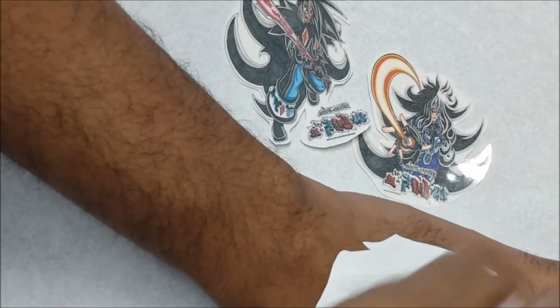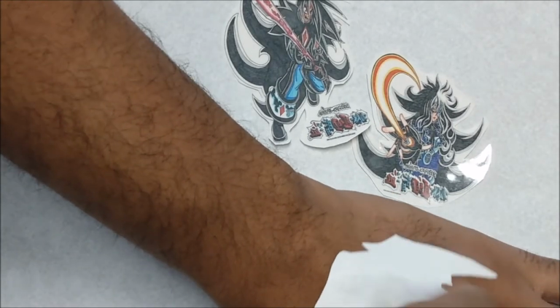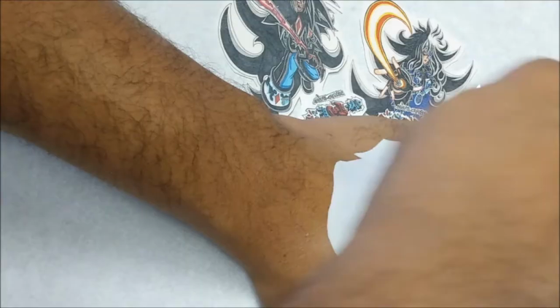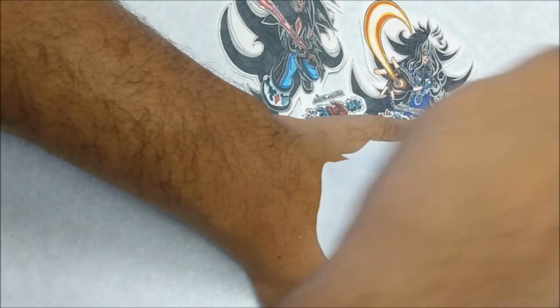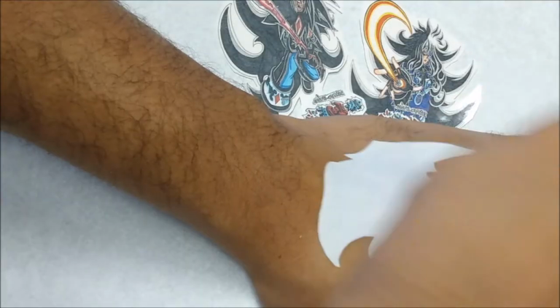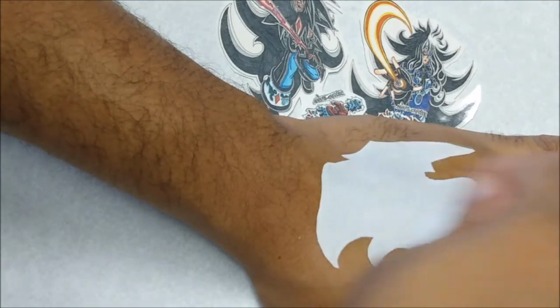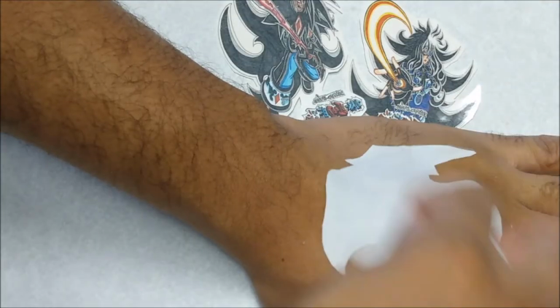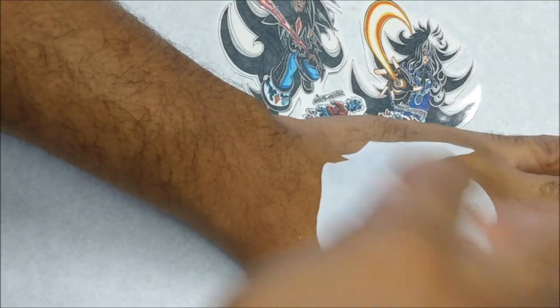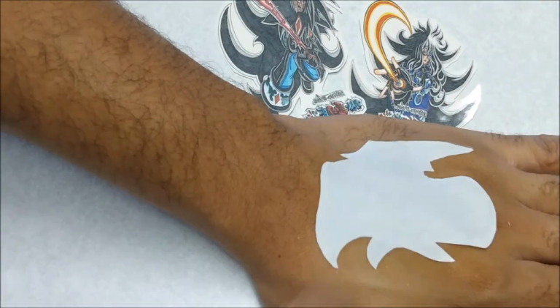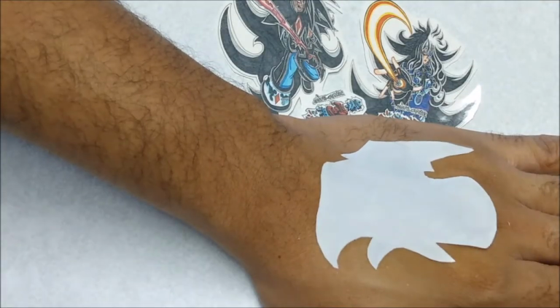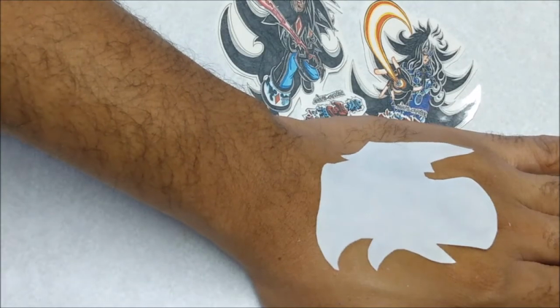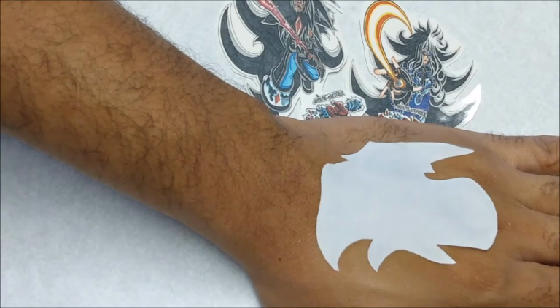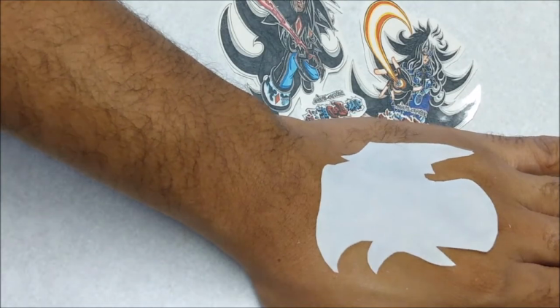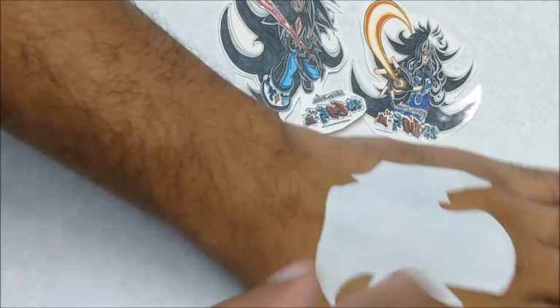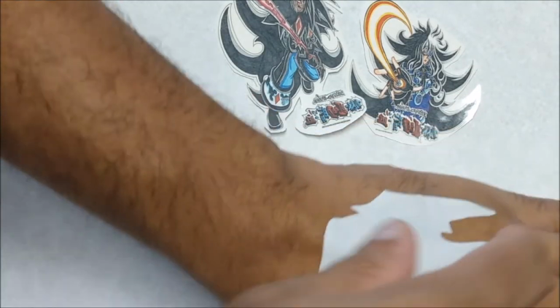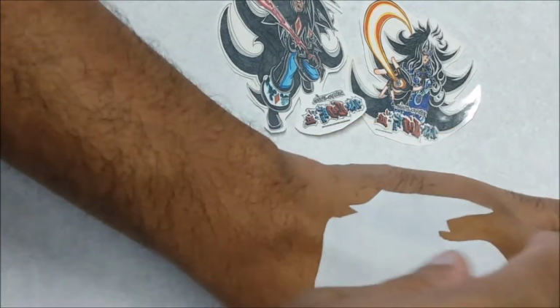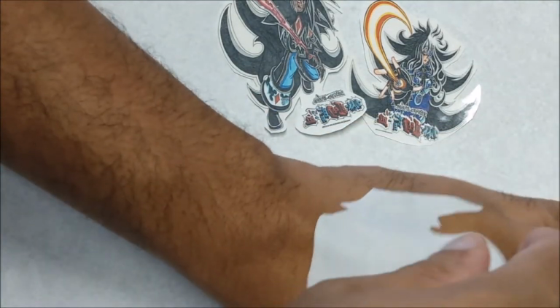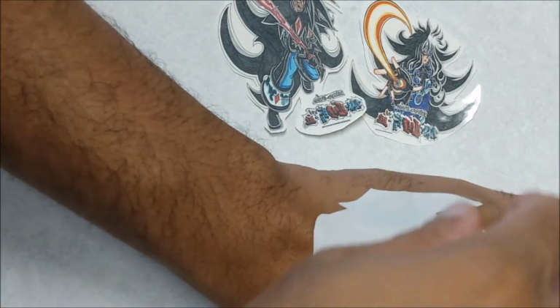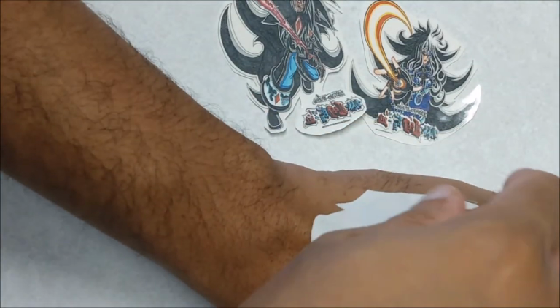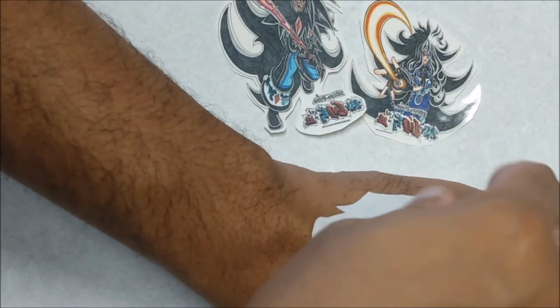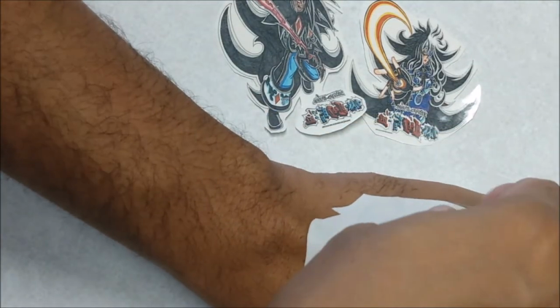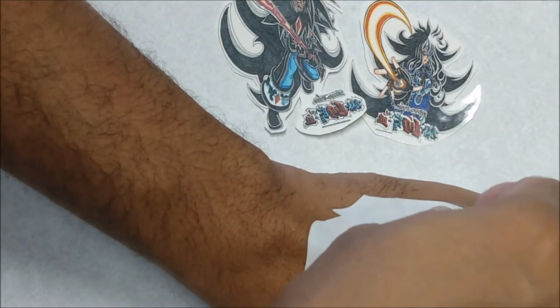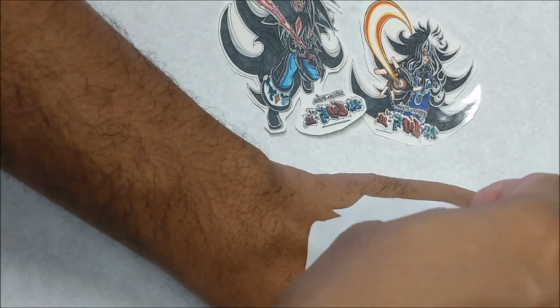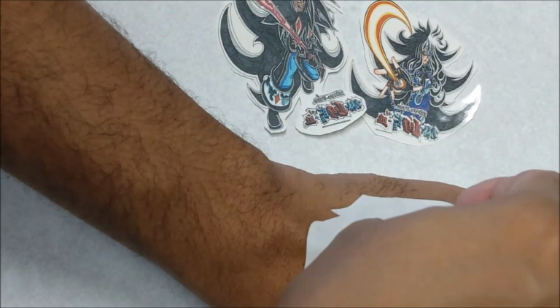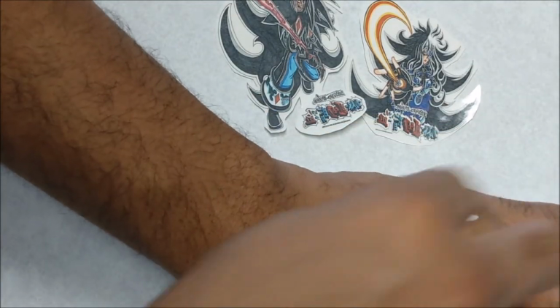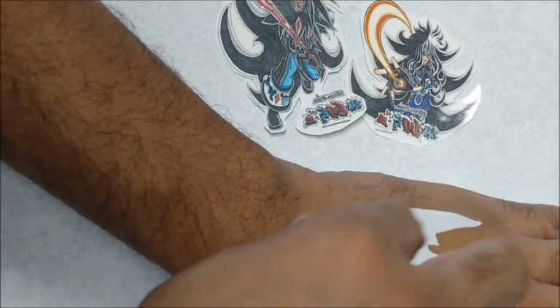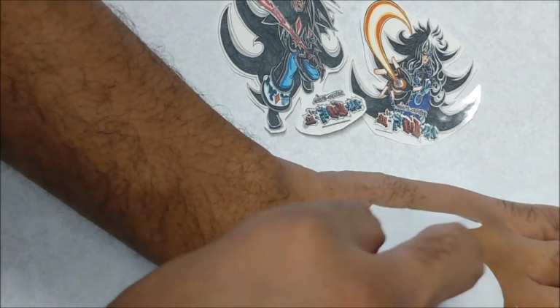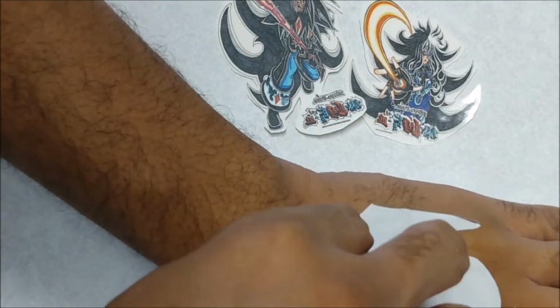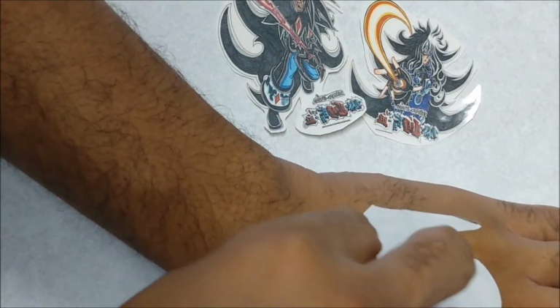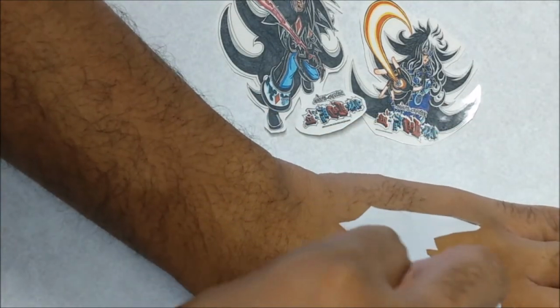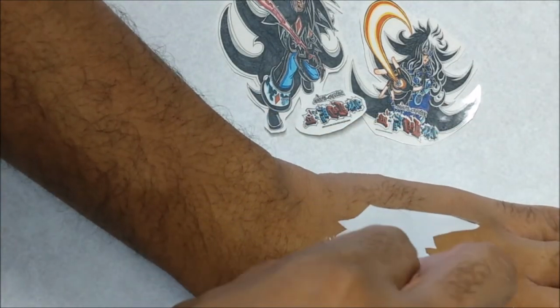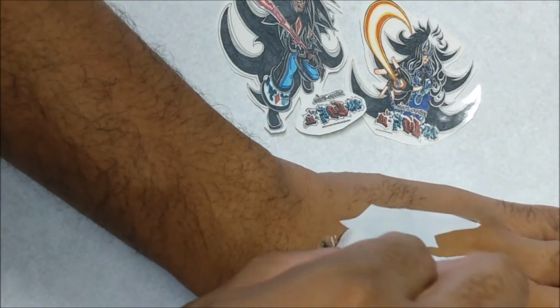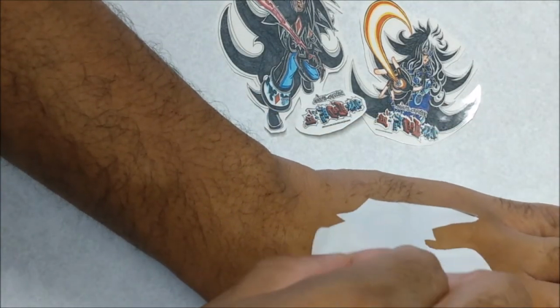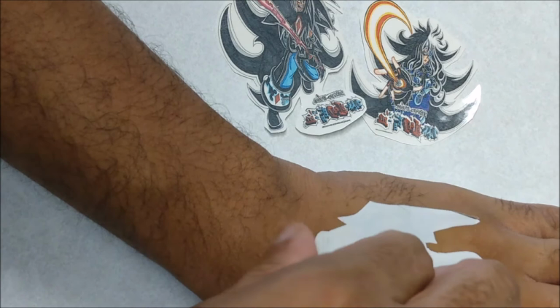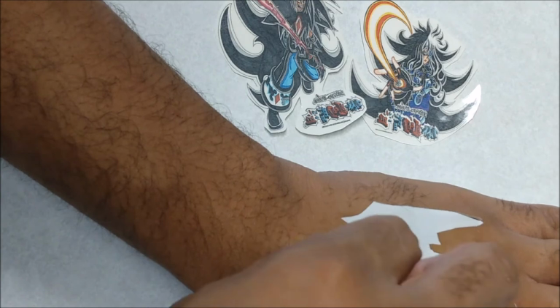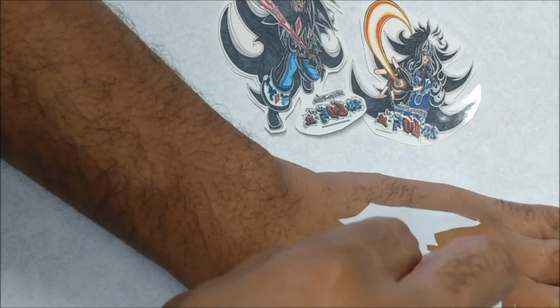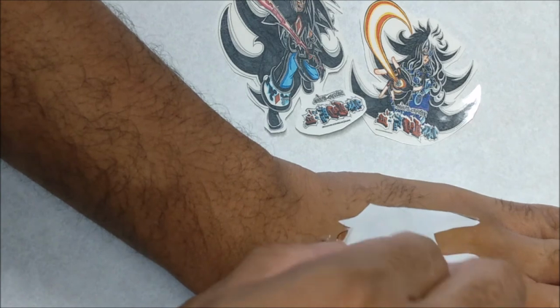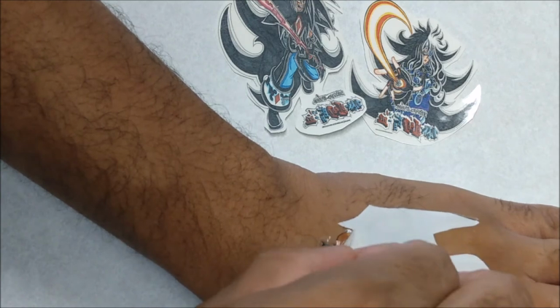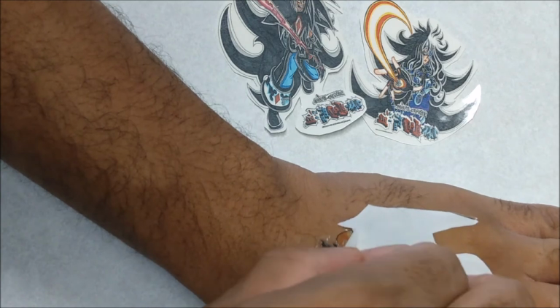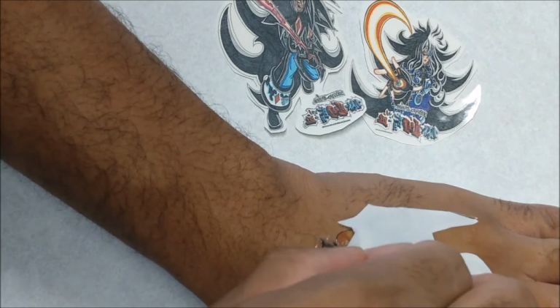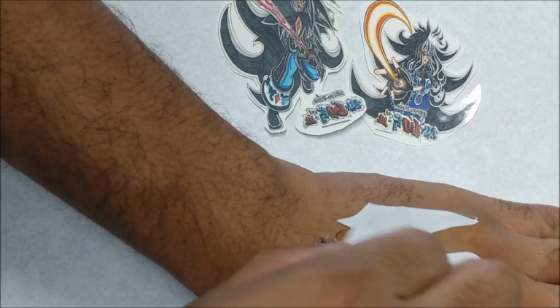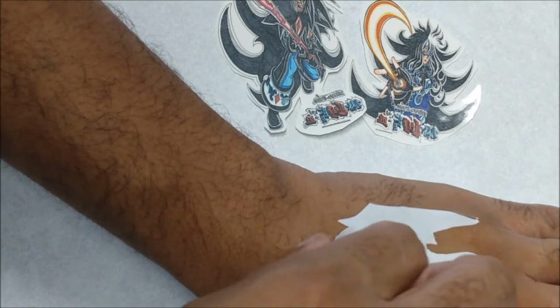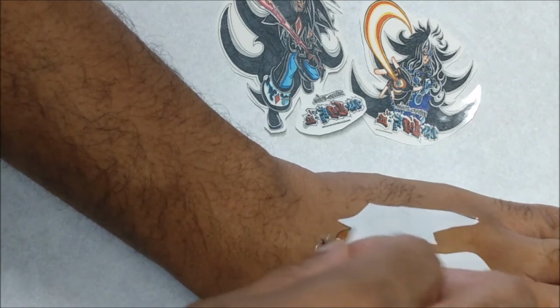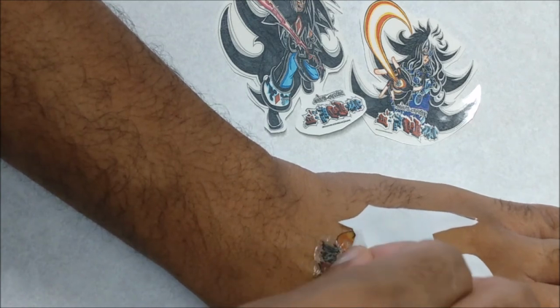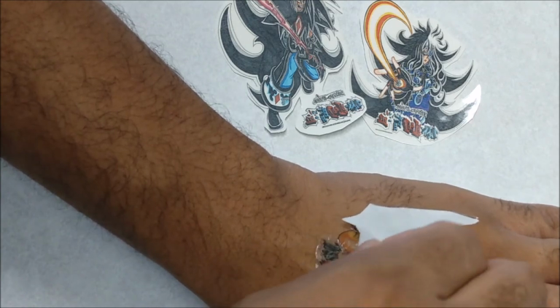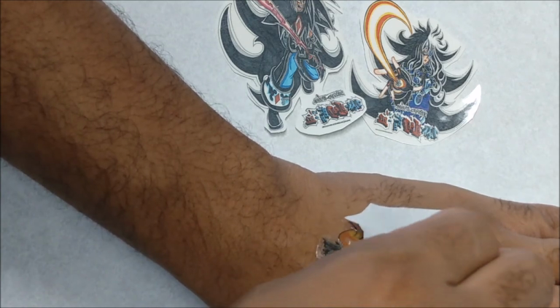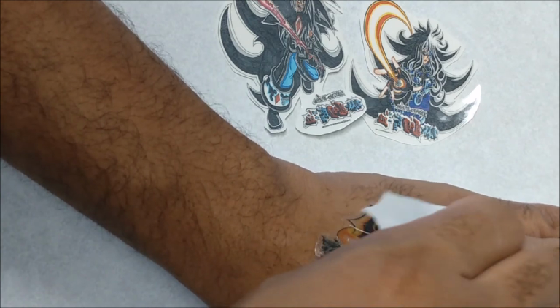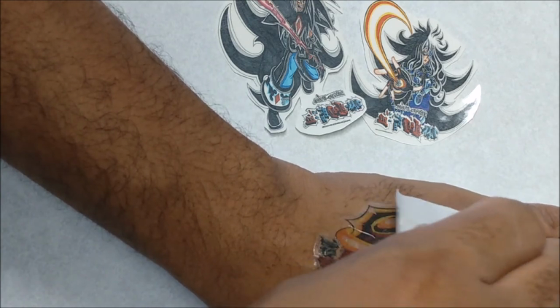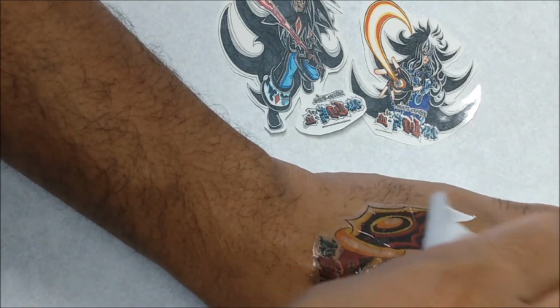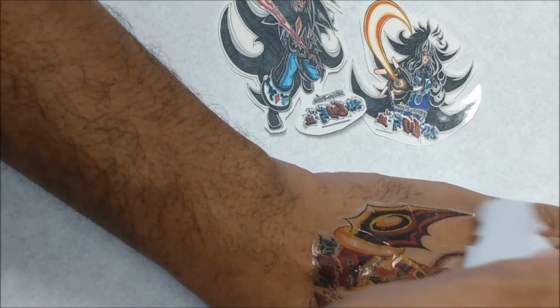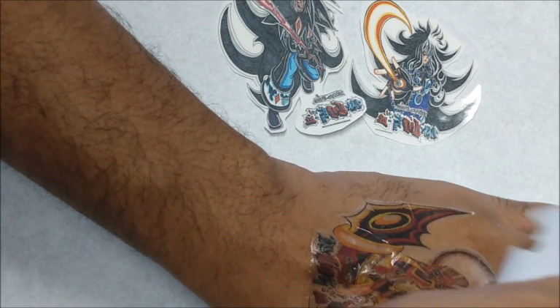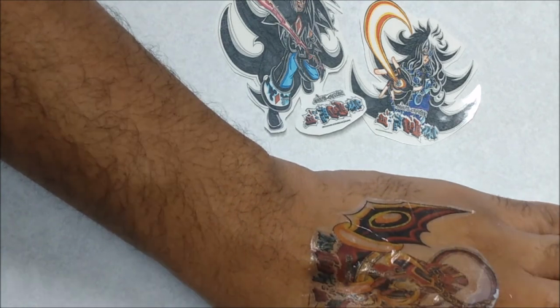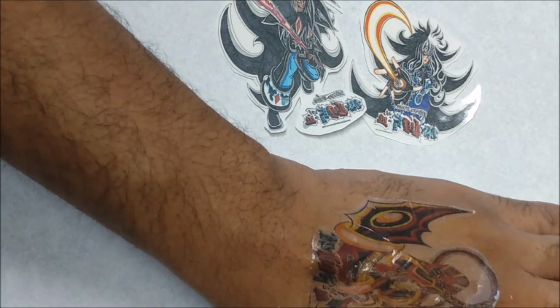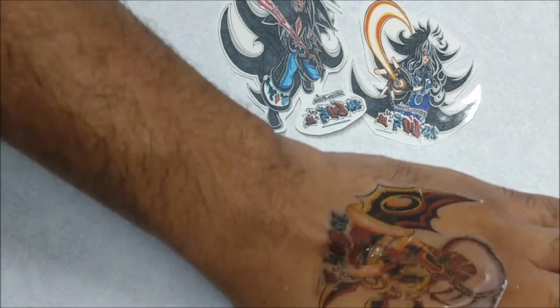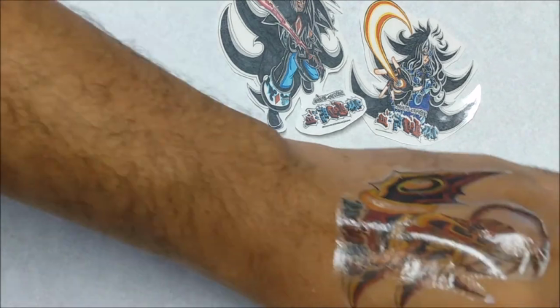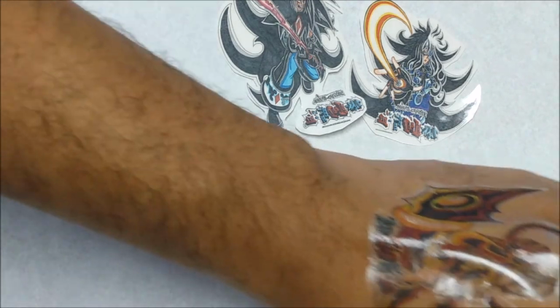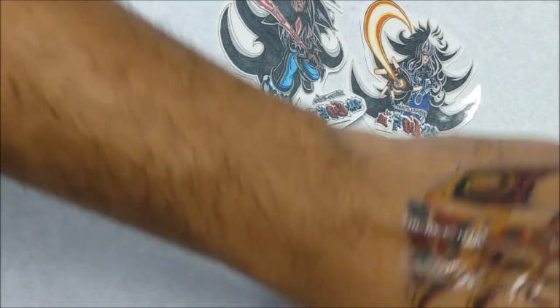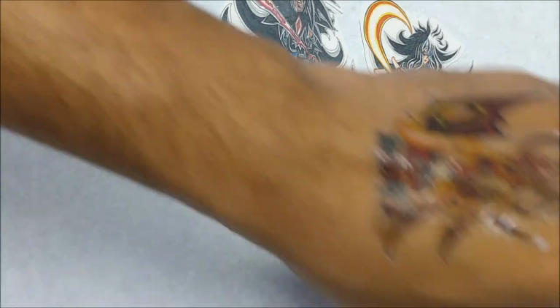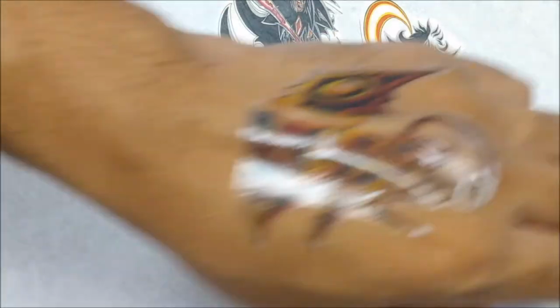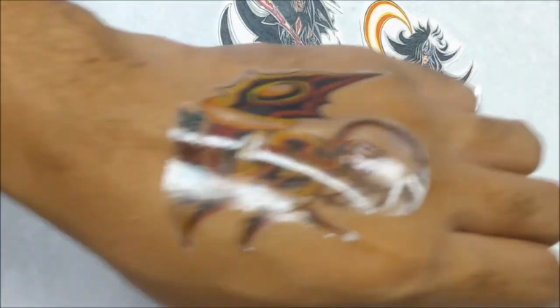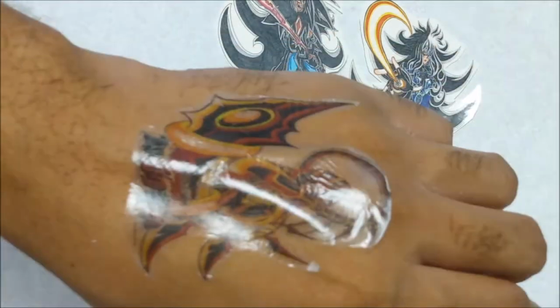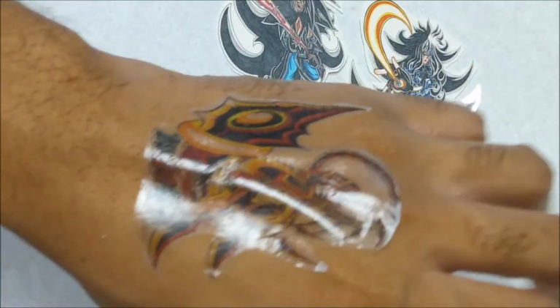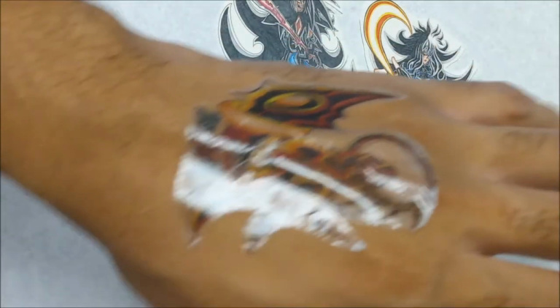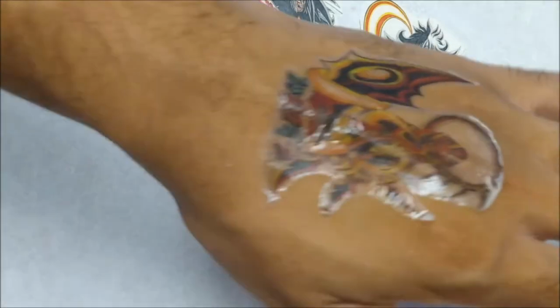Detach it. If you see a little bit of it sliding, go ahead and peel off really slowly. And once you're done, you've got yourself a temporary tattoo.